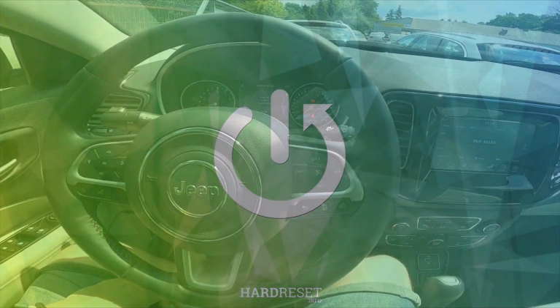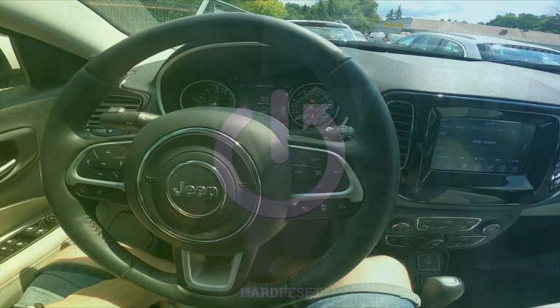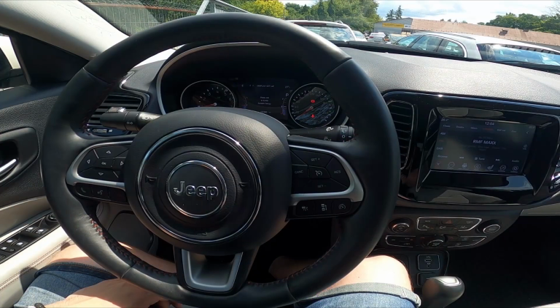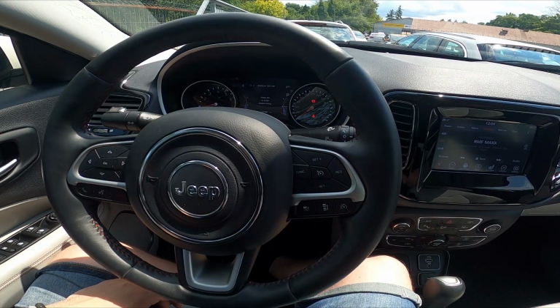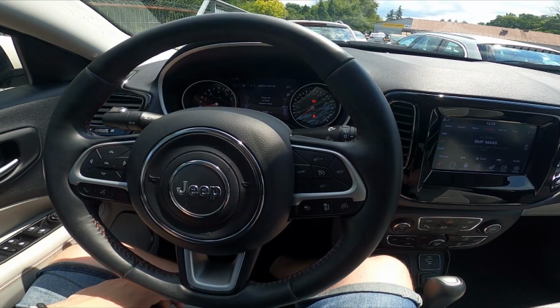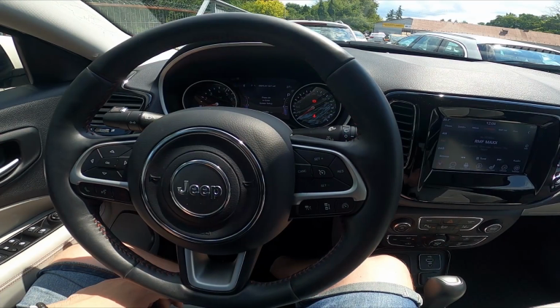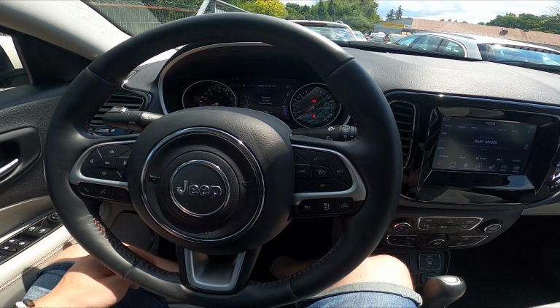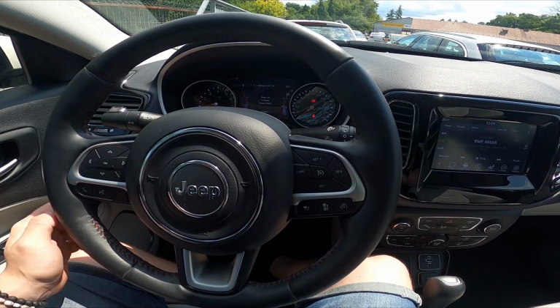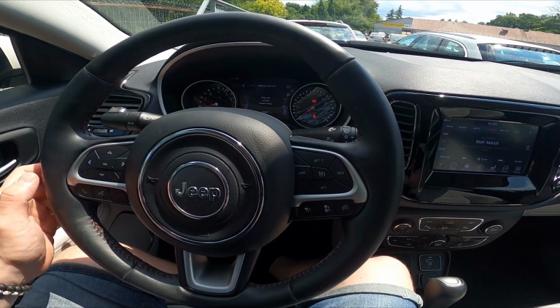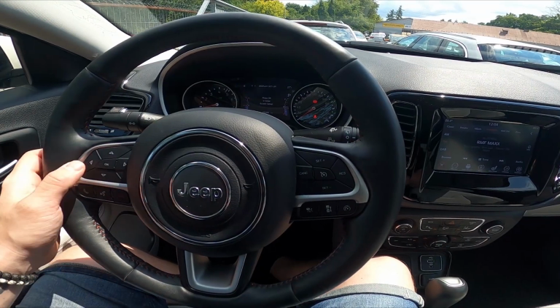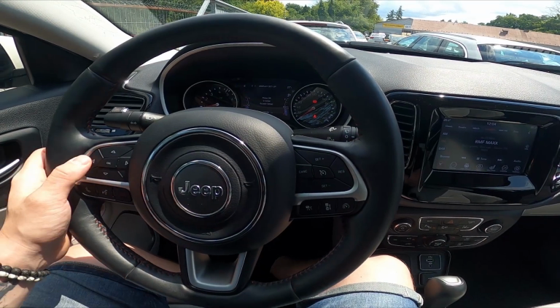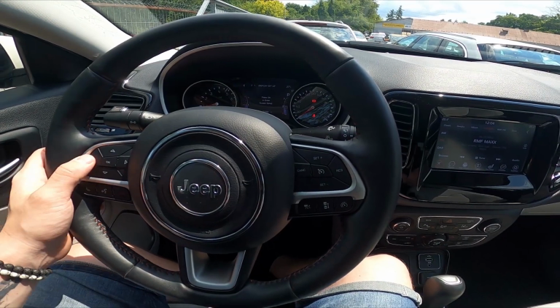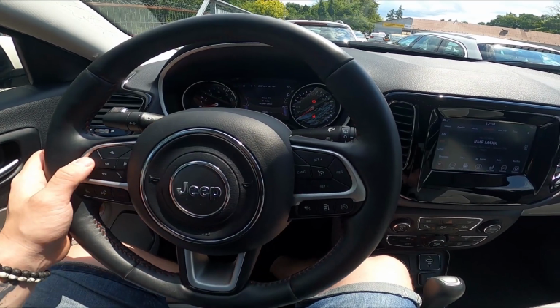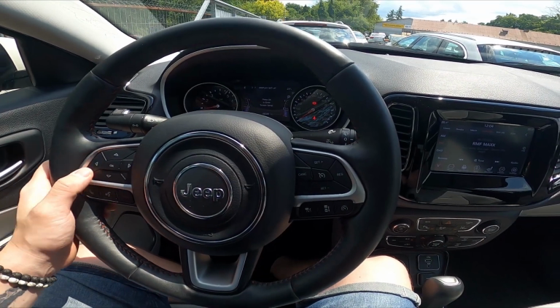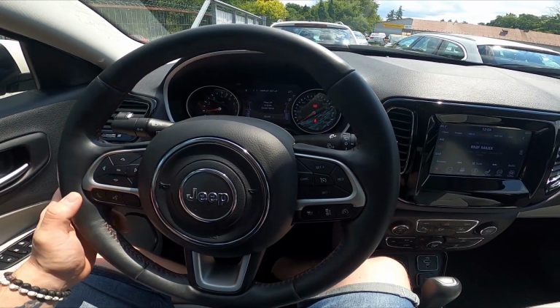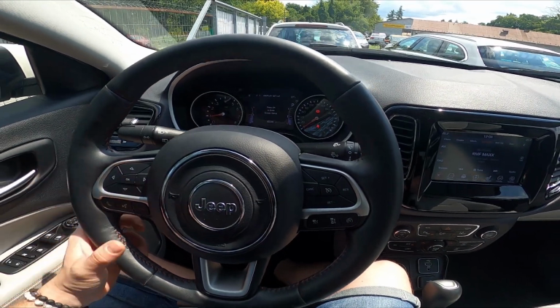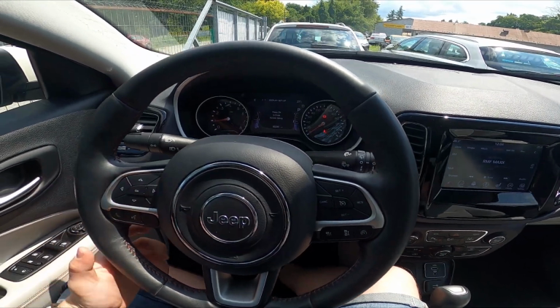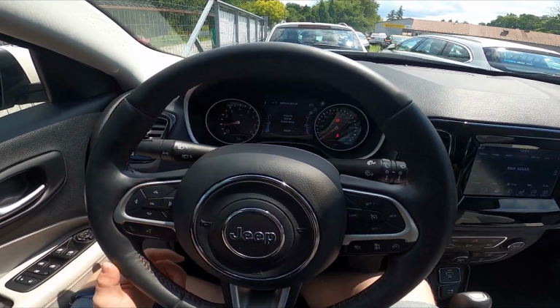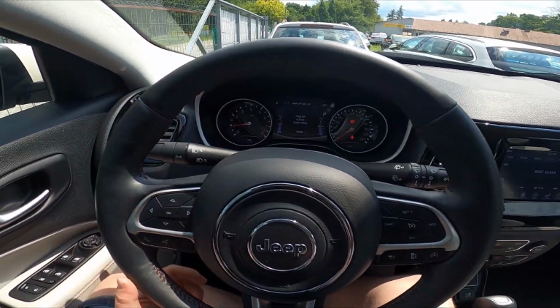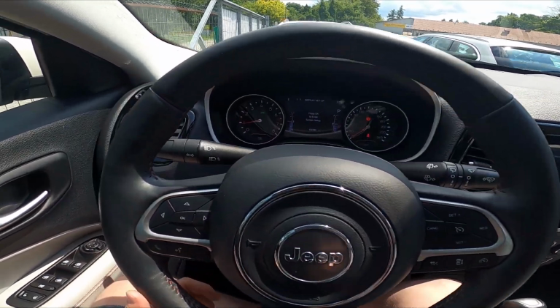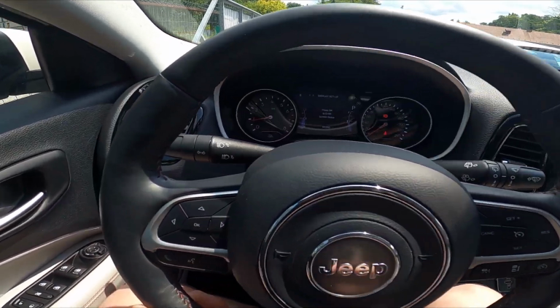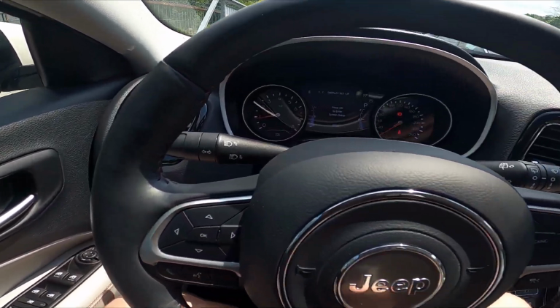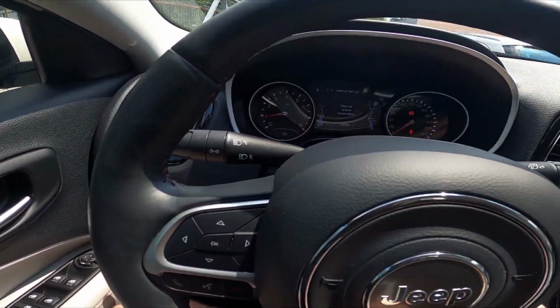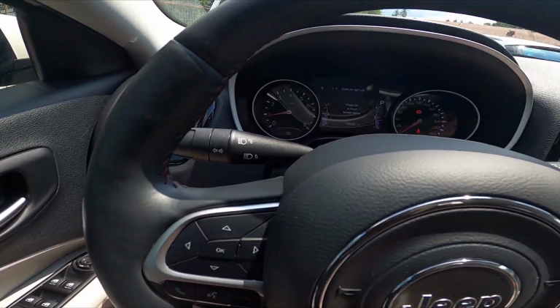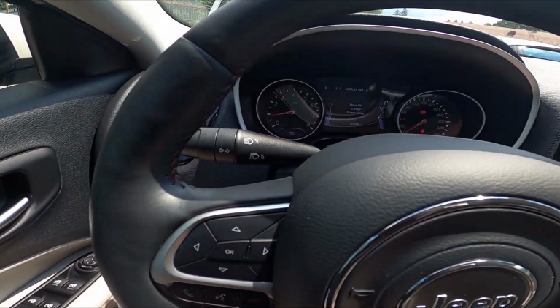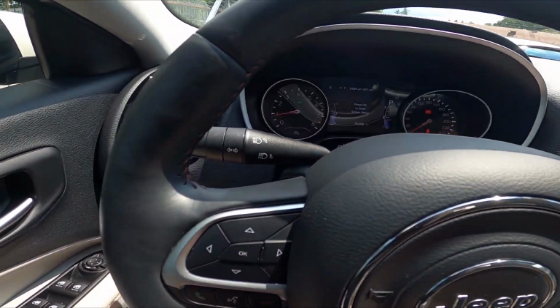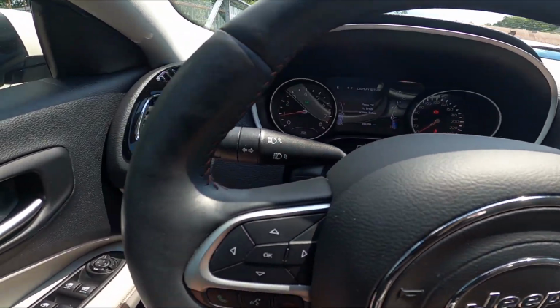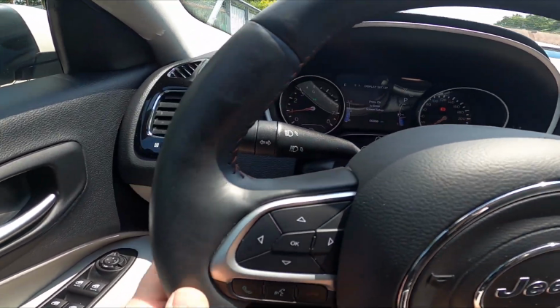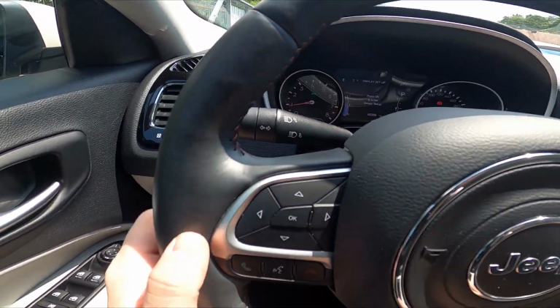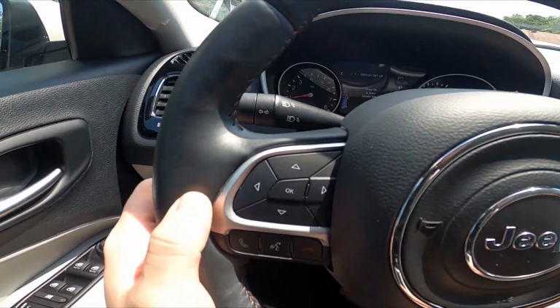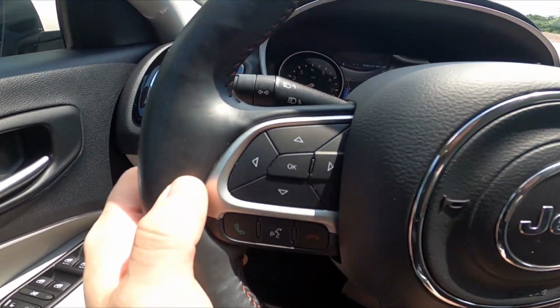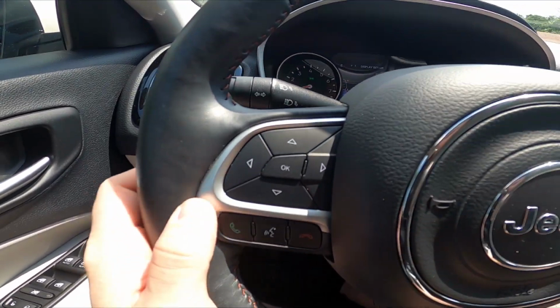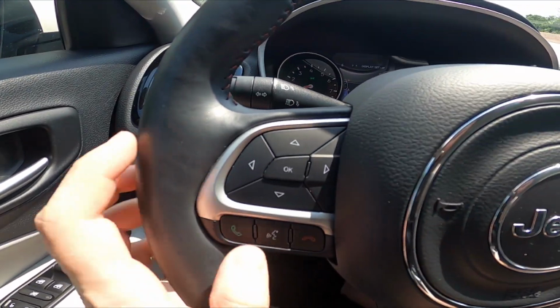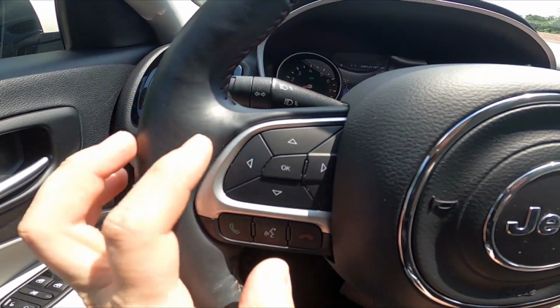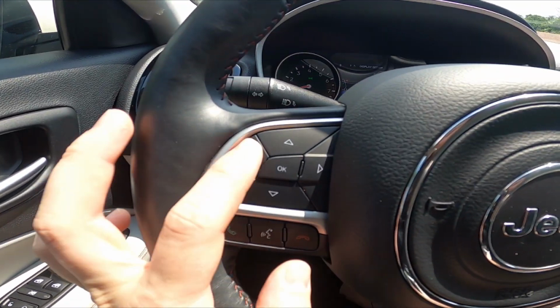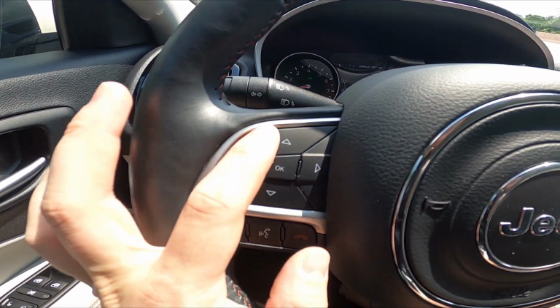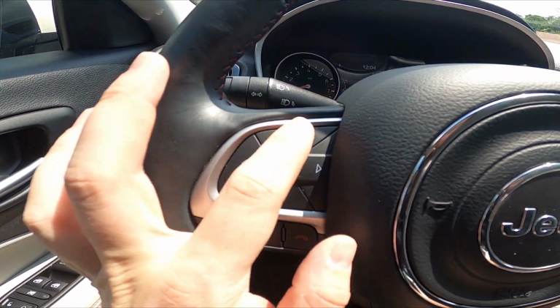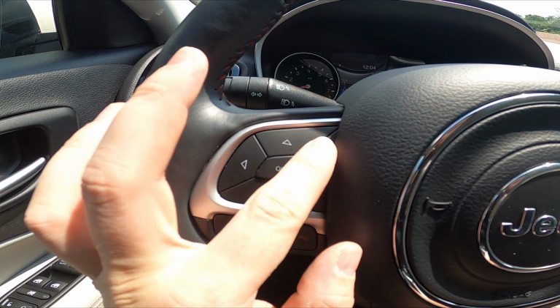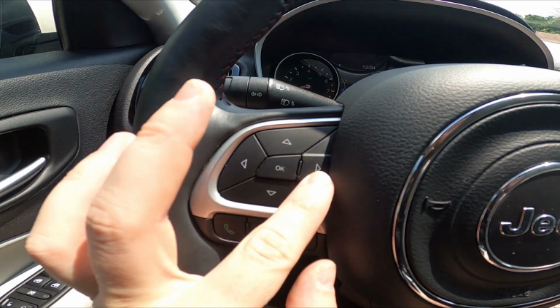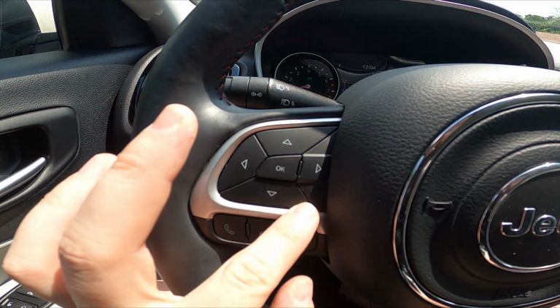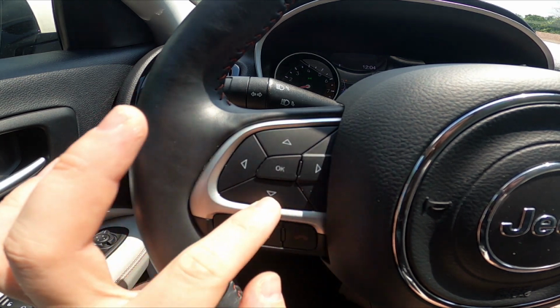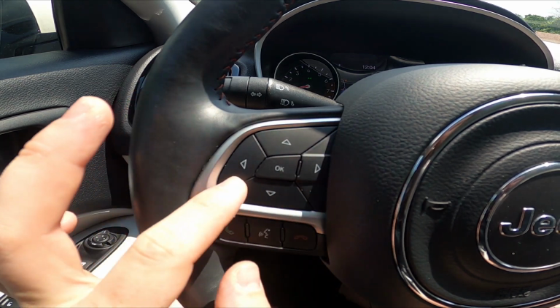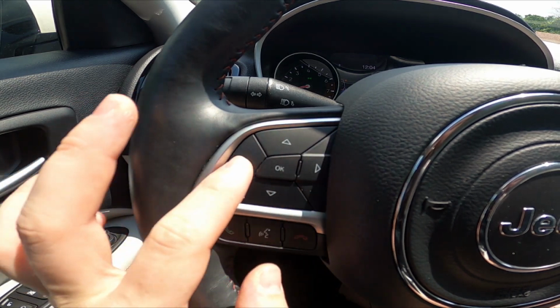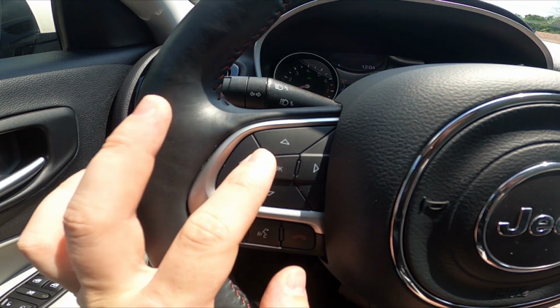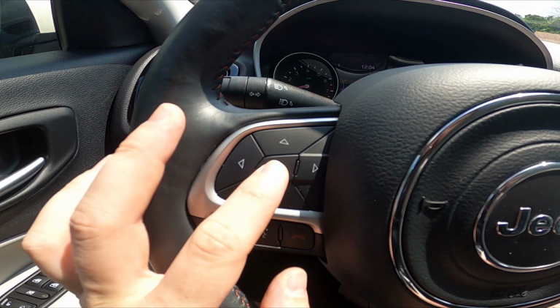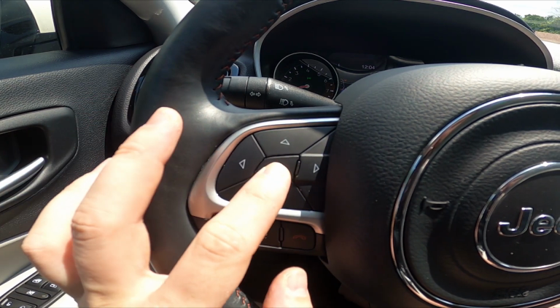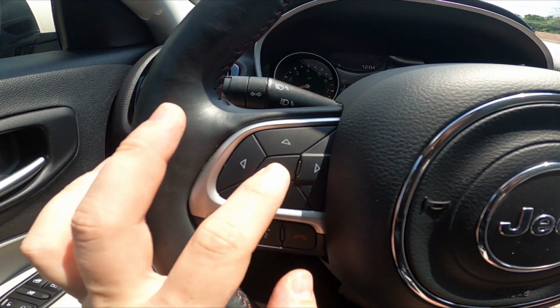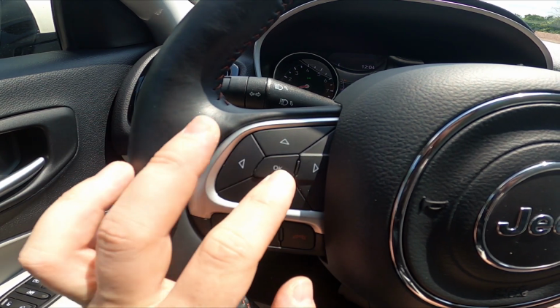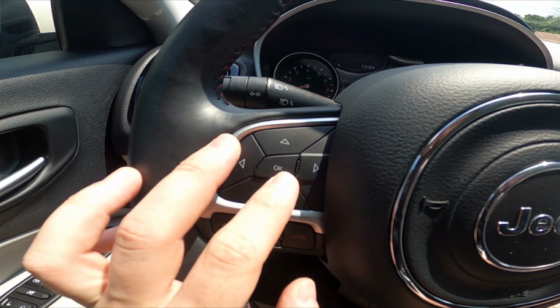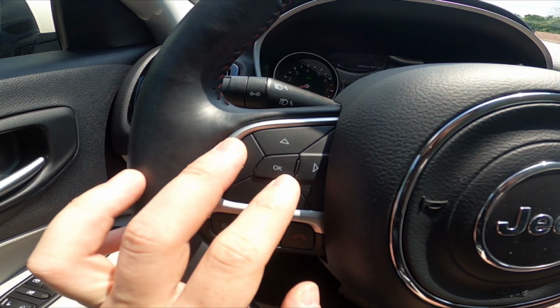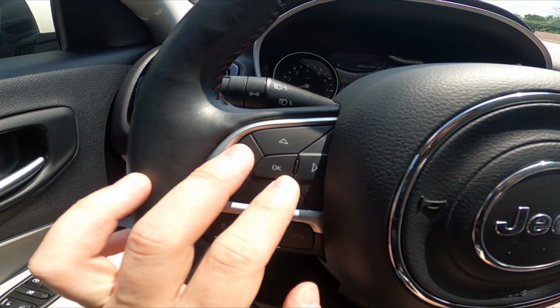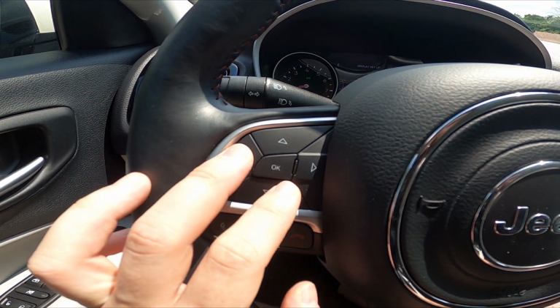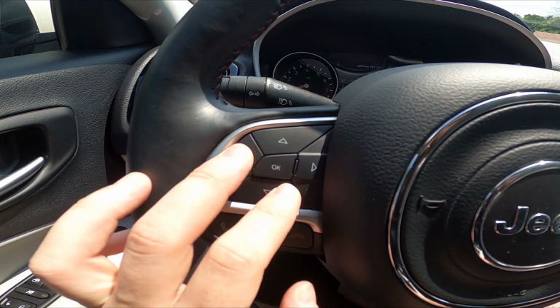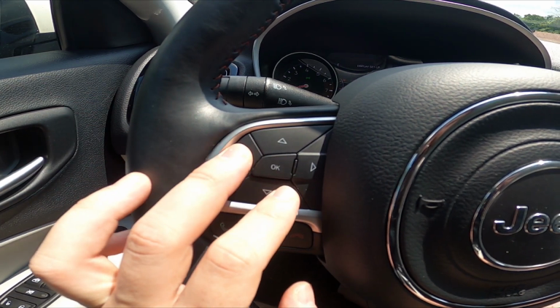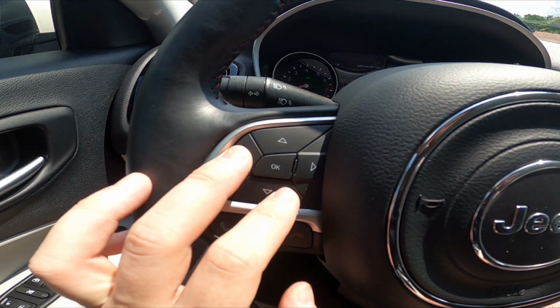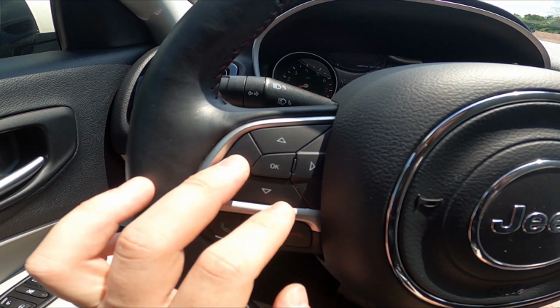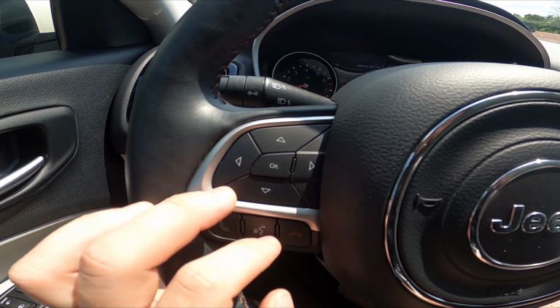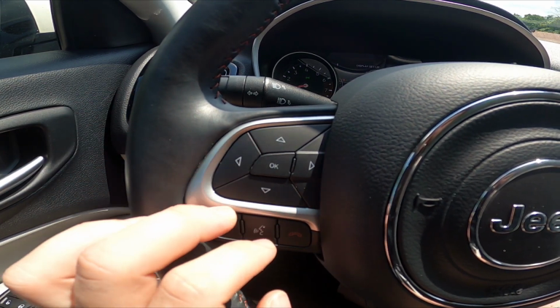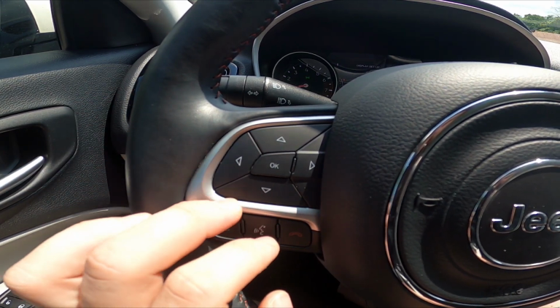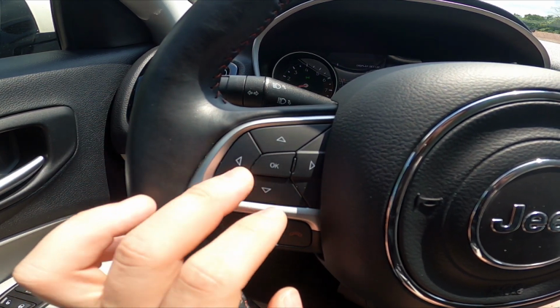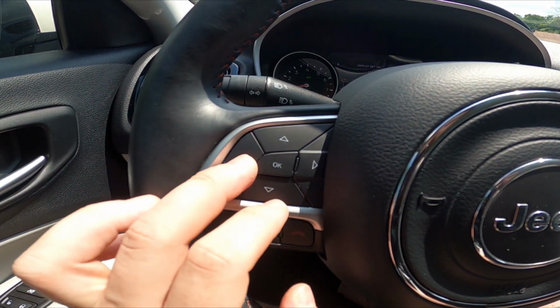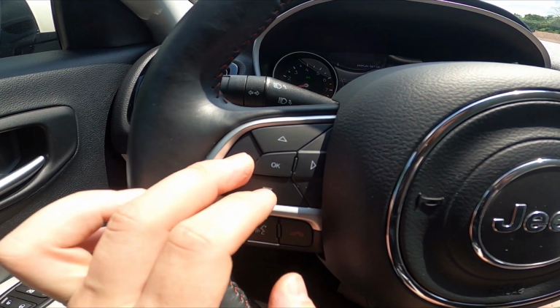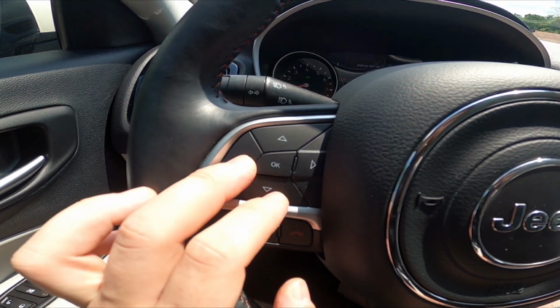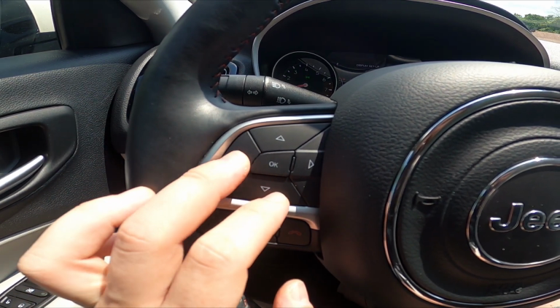In the beginning, let's take a look at the left side of the steering wheel. Right here we've got the panel thanks to which we can navigate through the speedometer display.